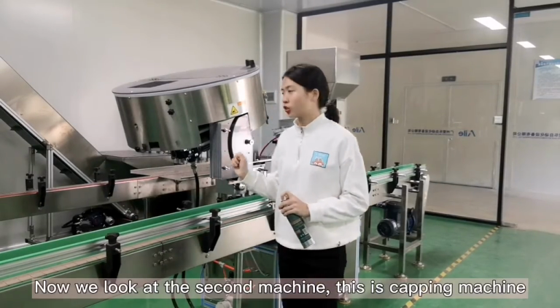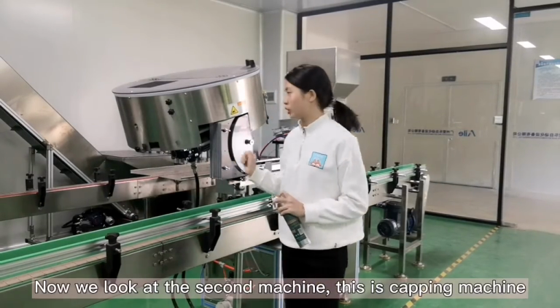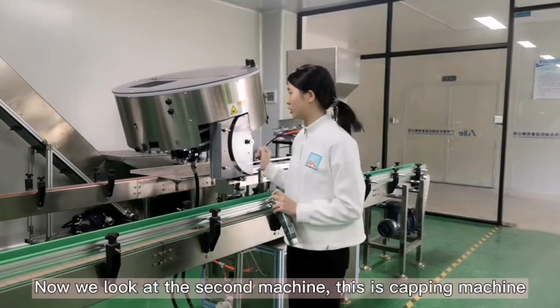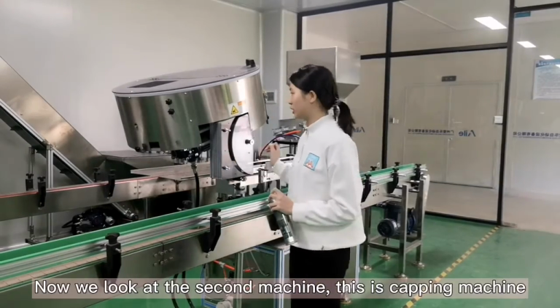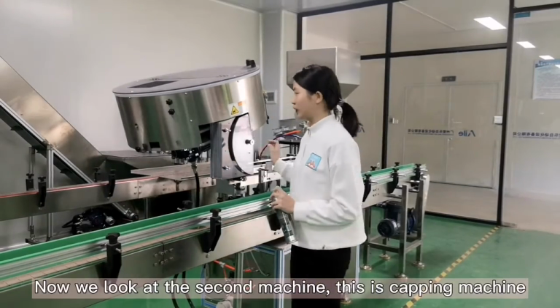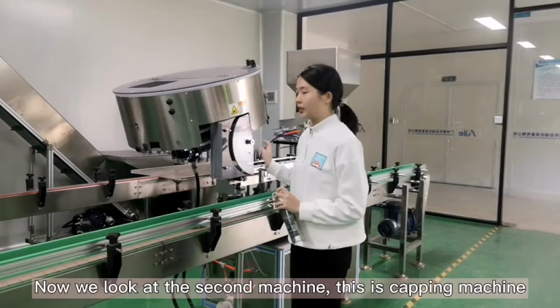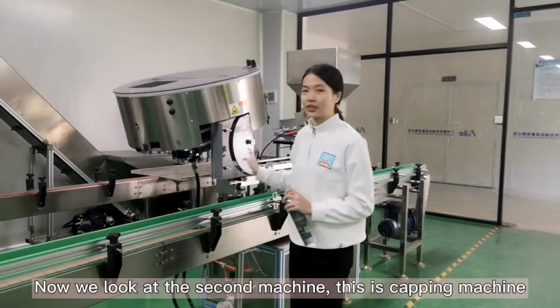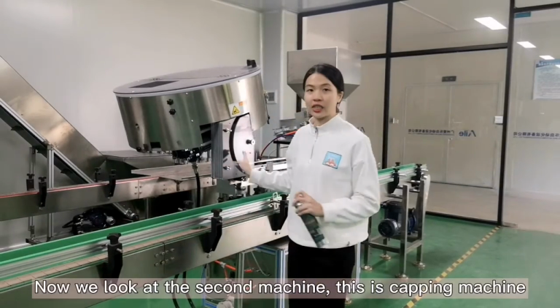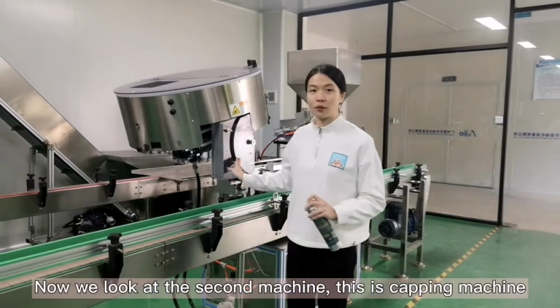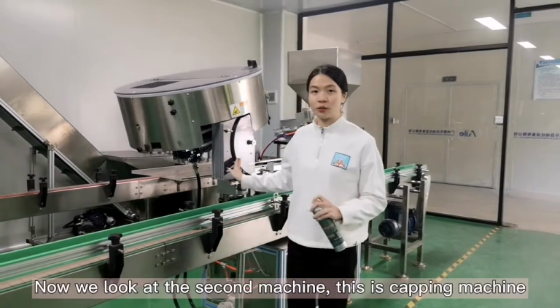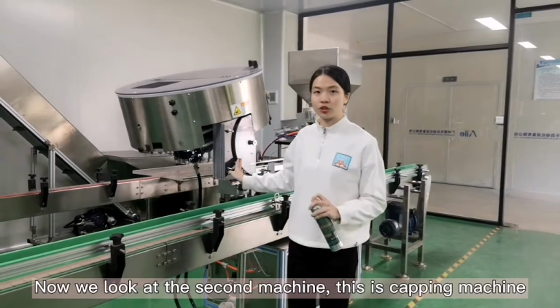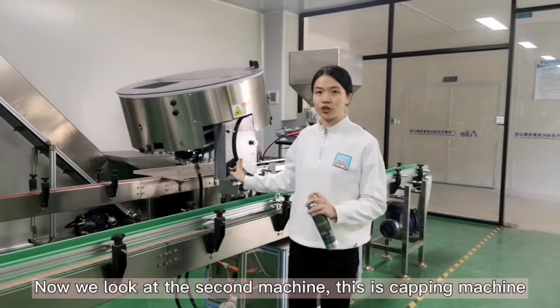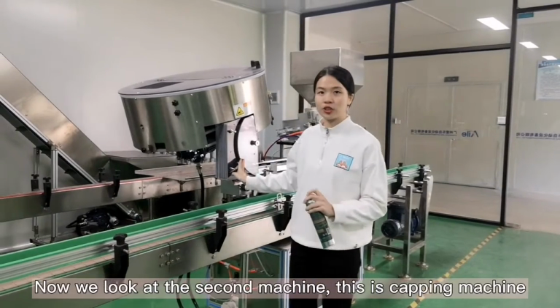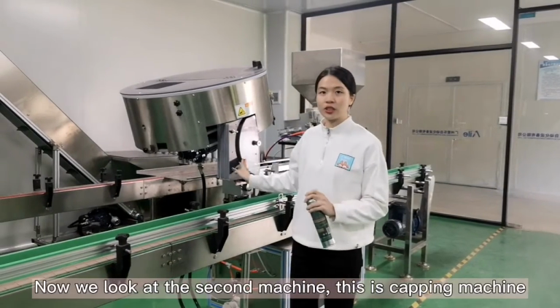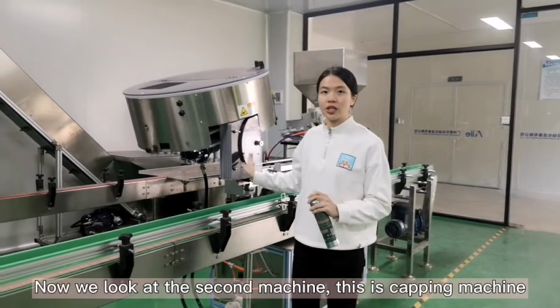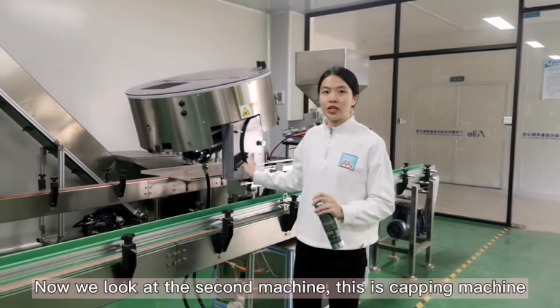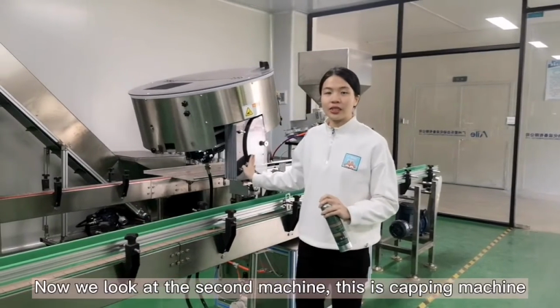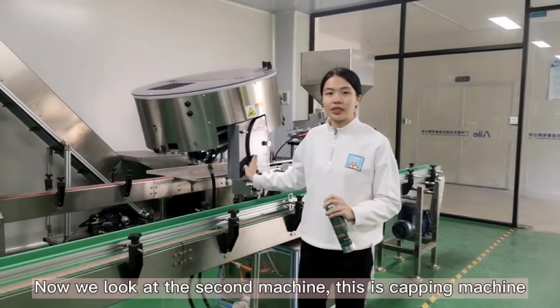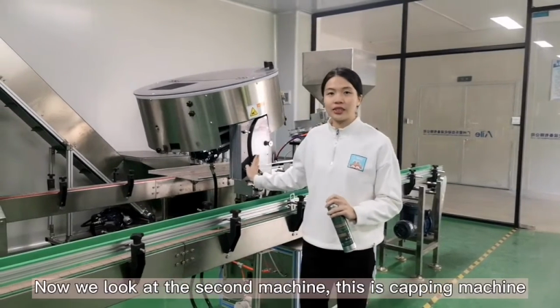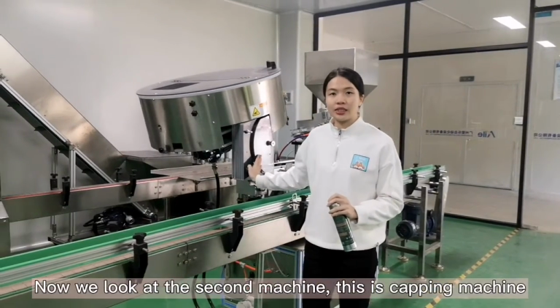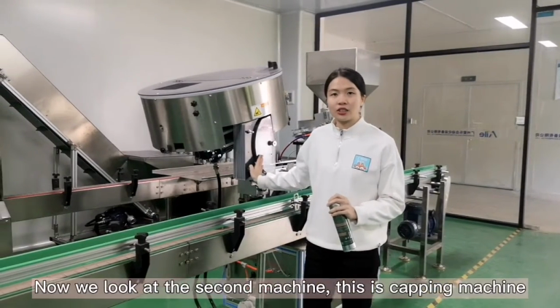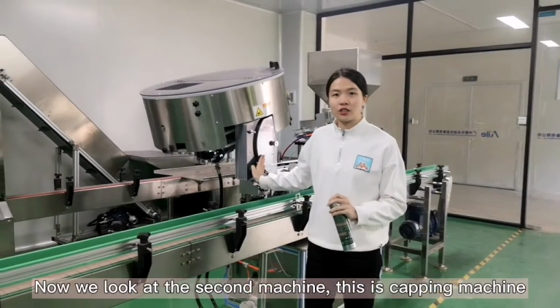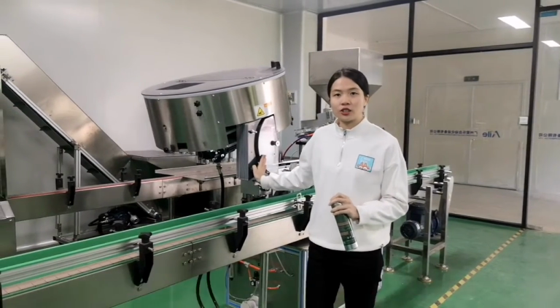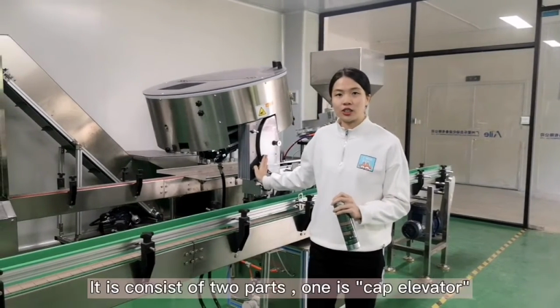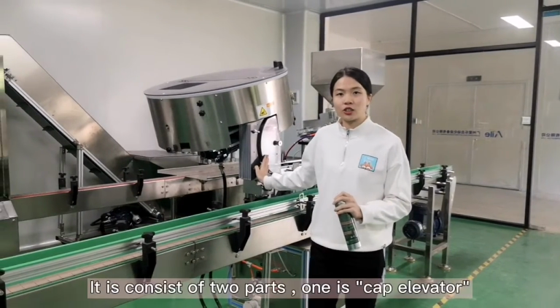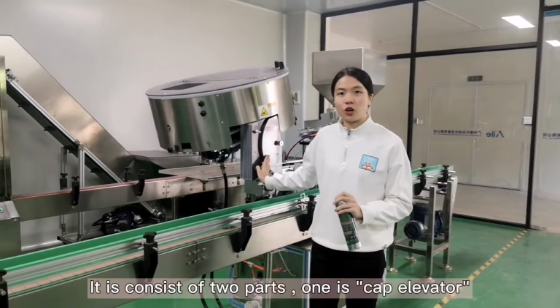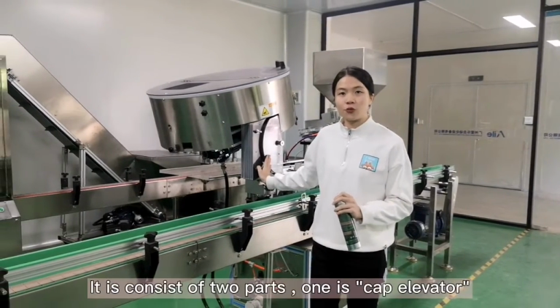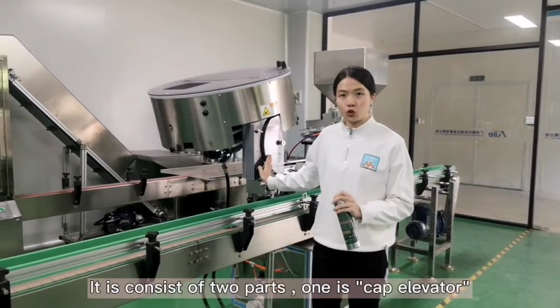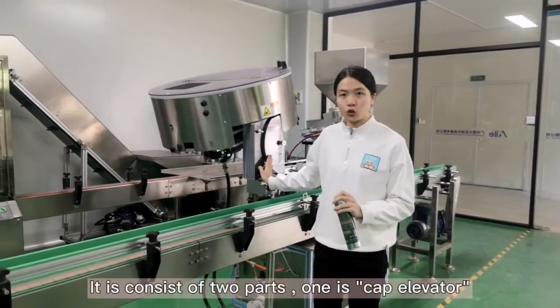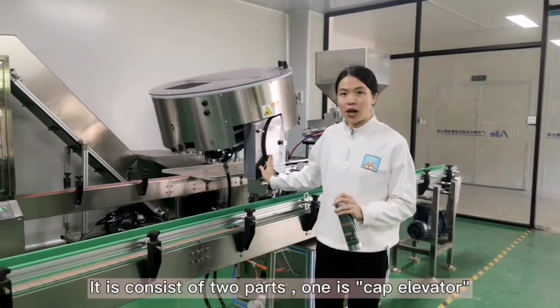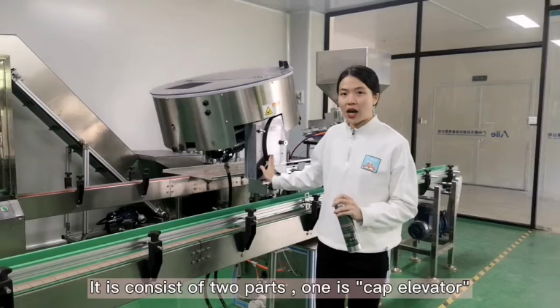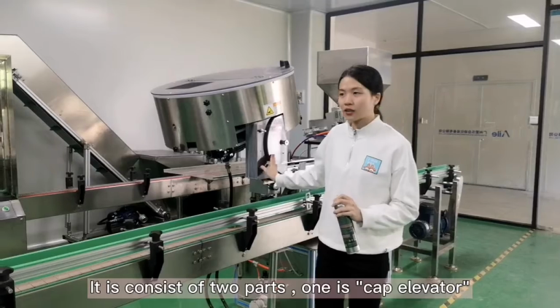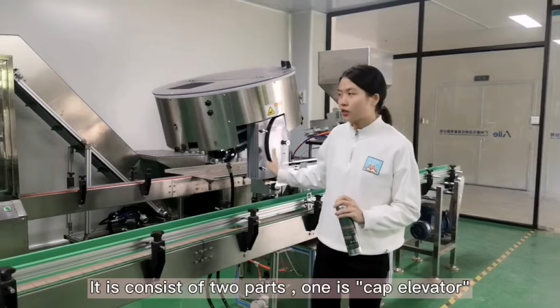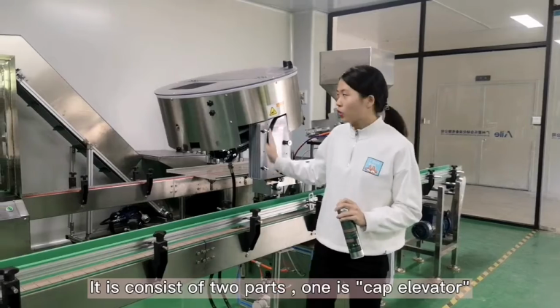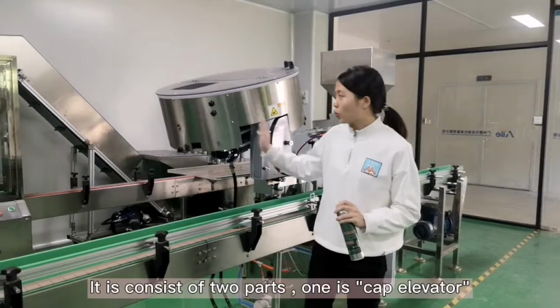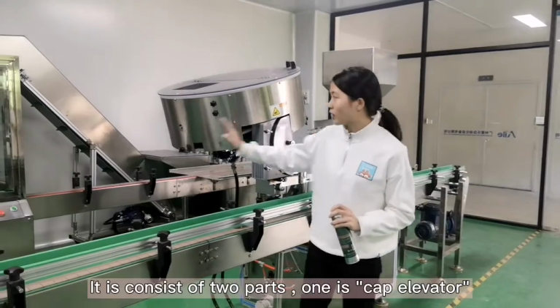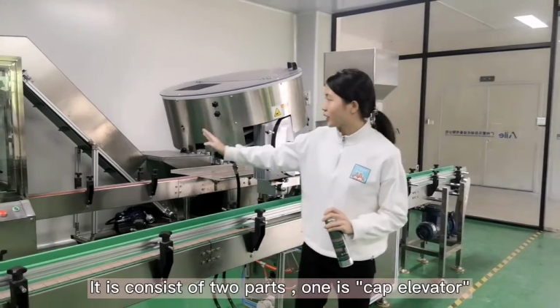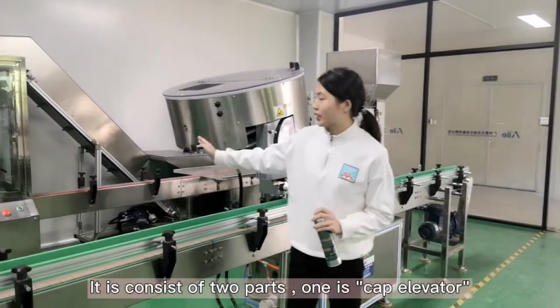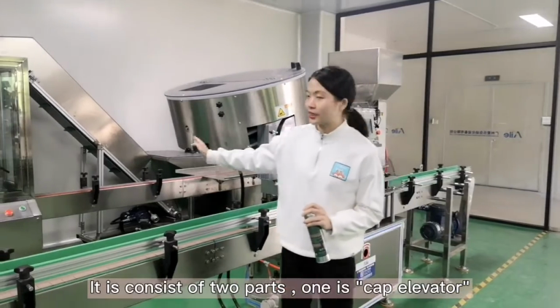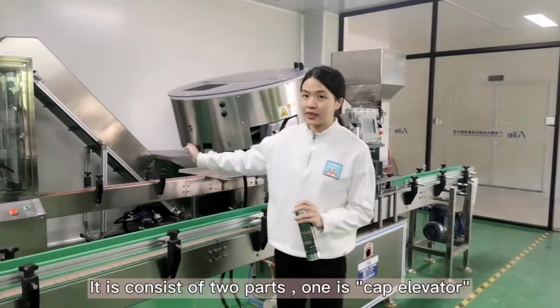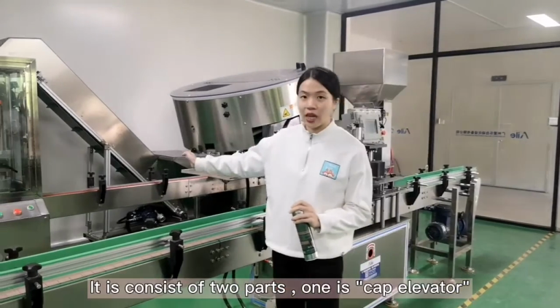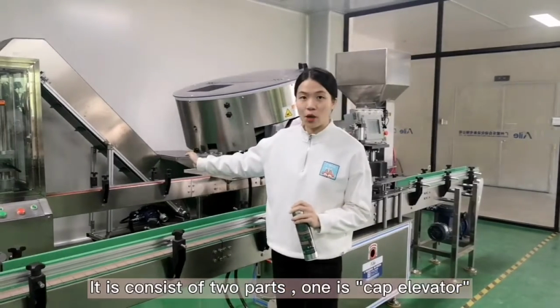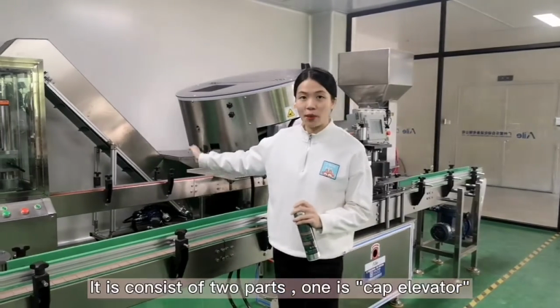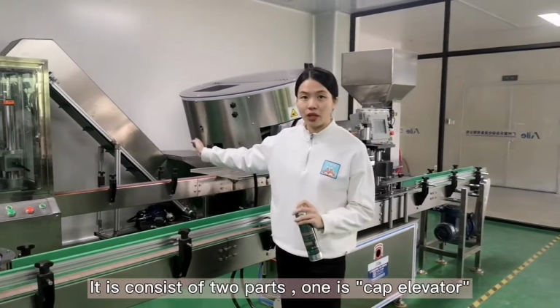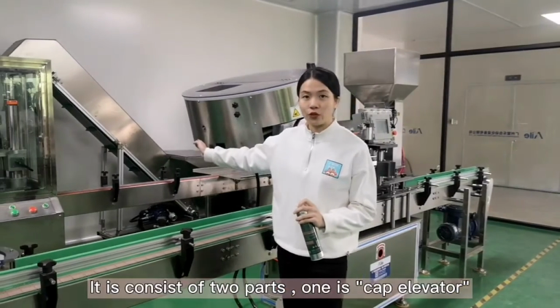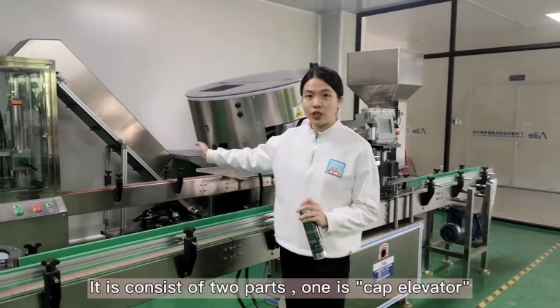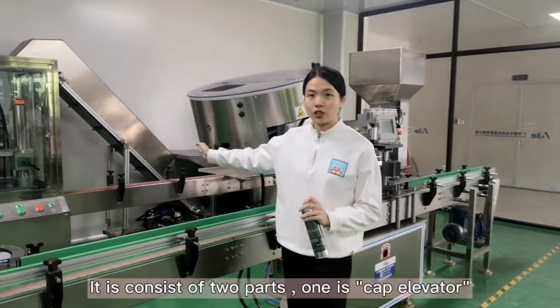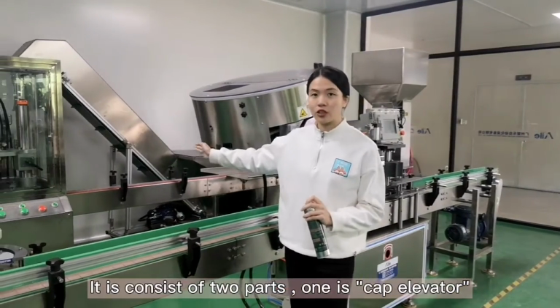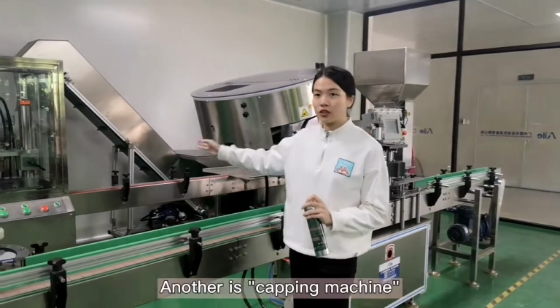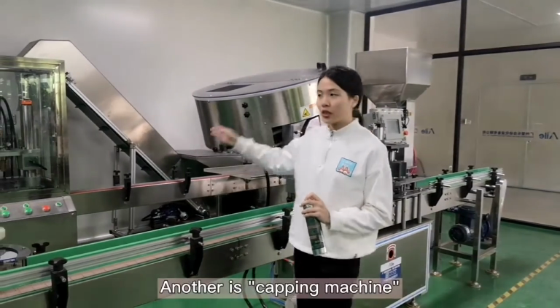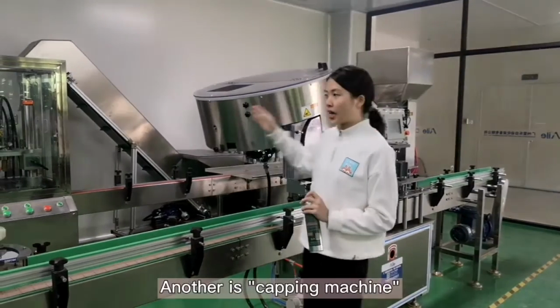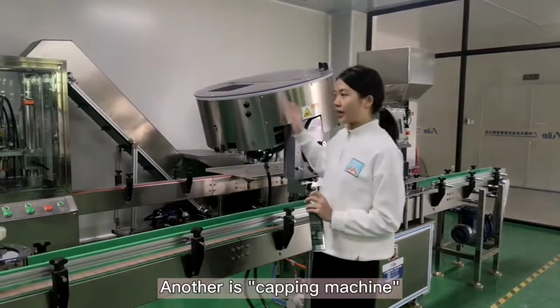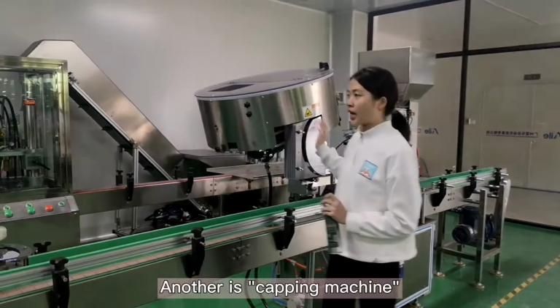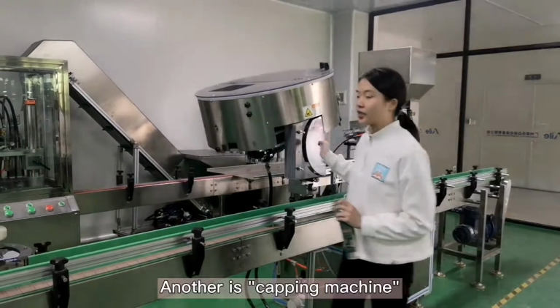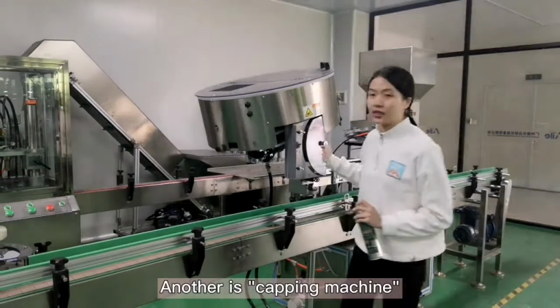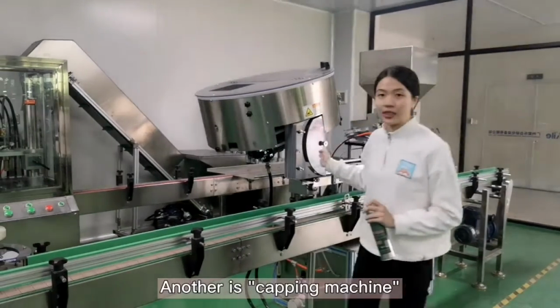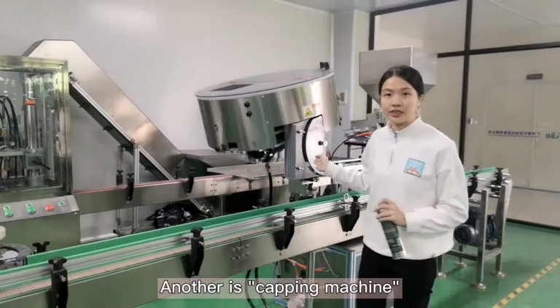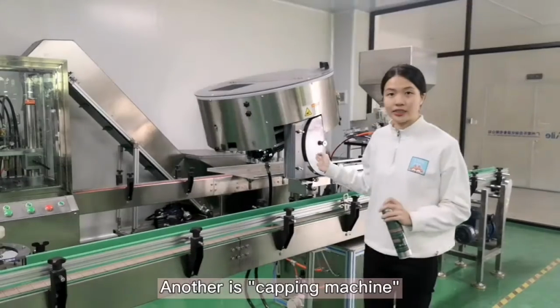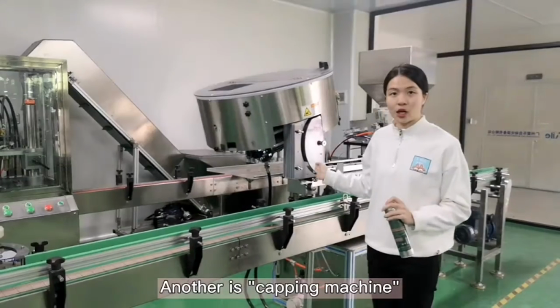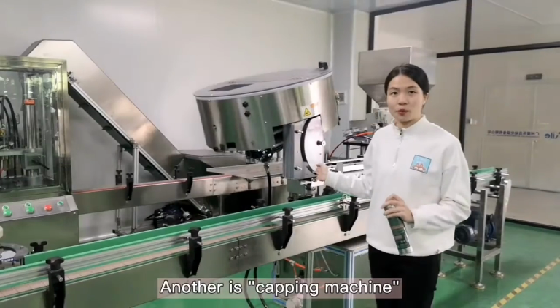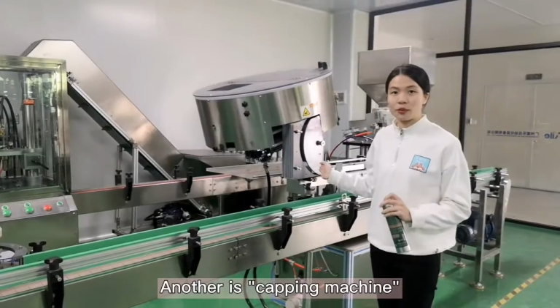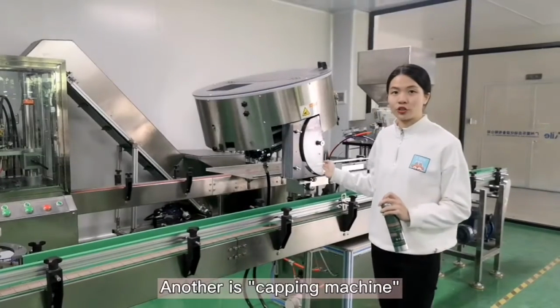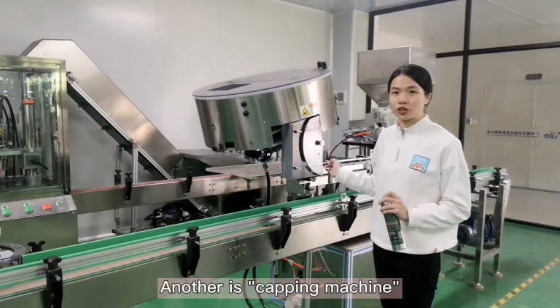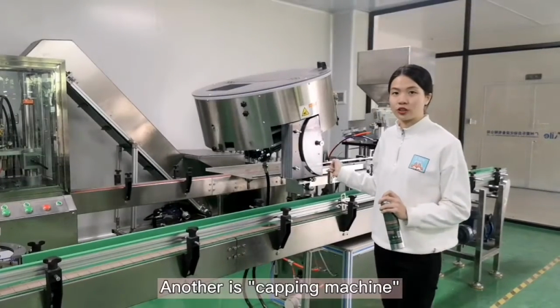Now we look at the second machine. It is the capping machine. This consists of two parts: one is the cap elevator, and the other is the capping machine.